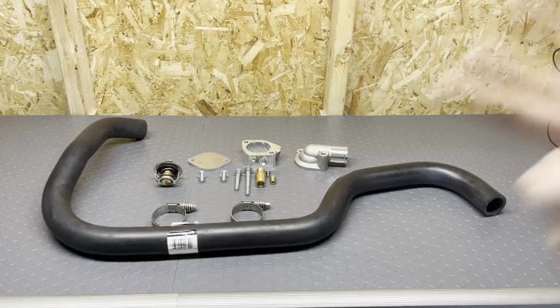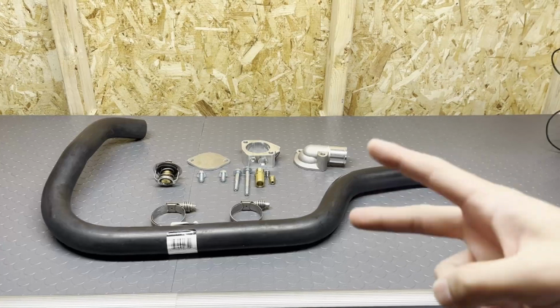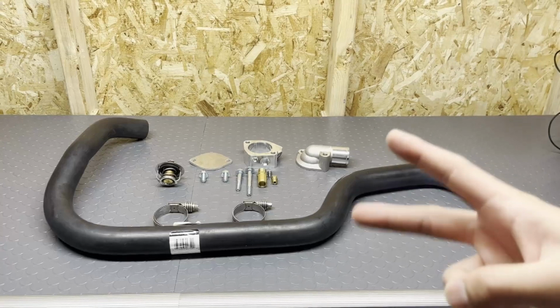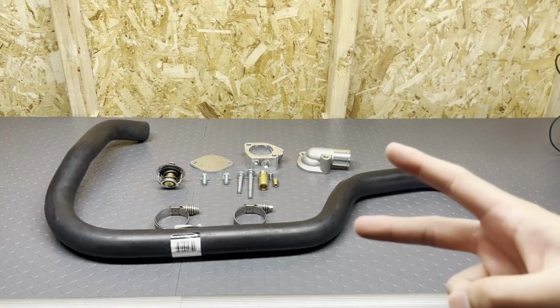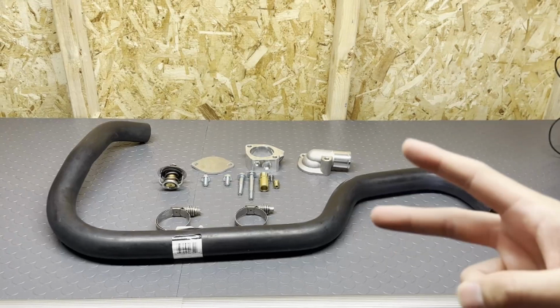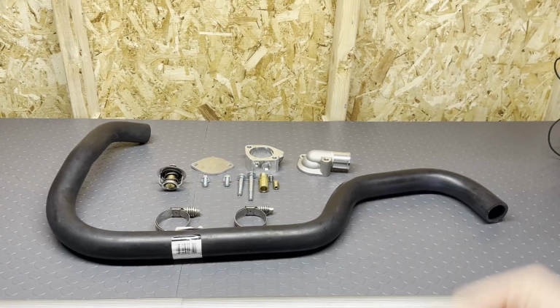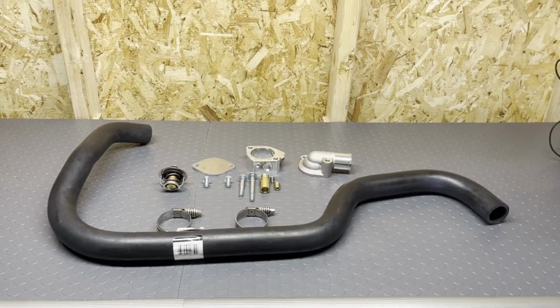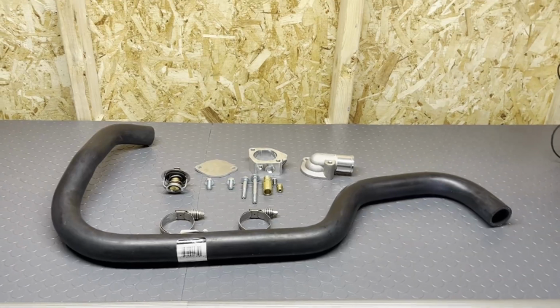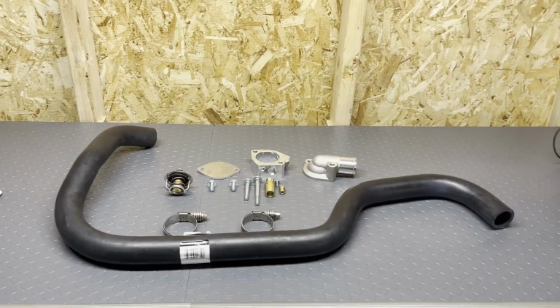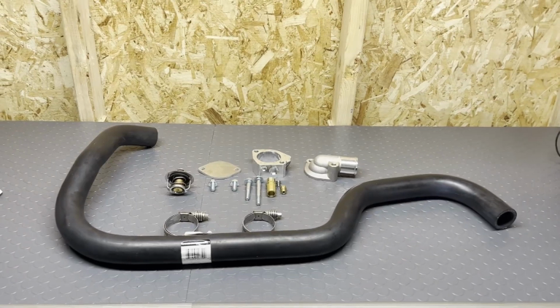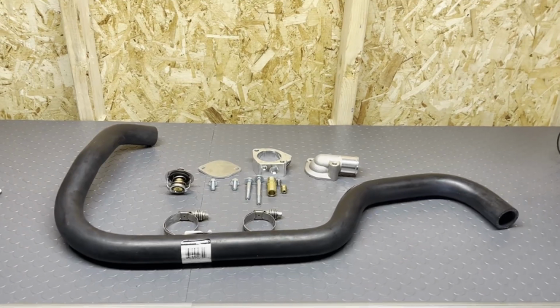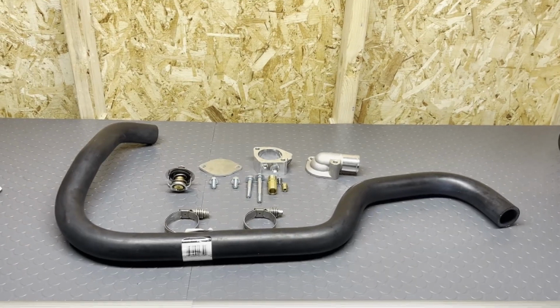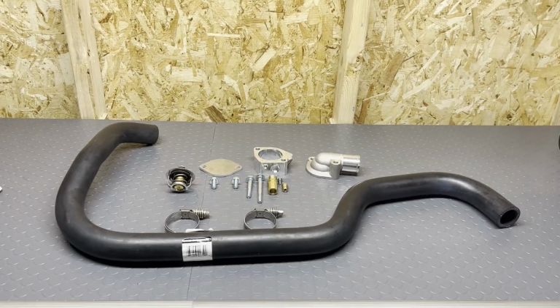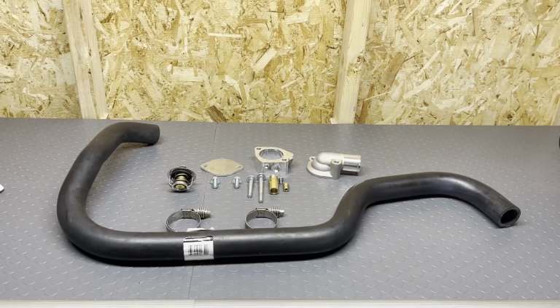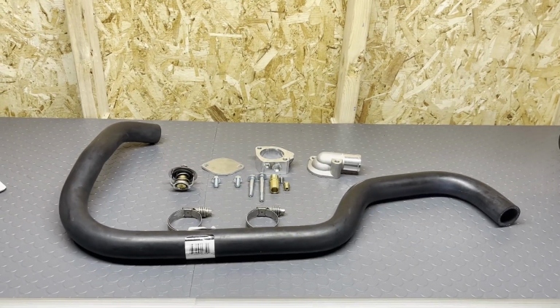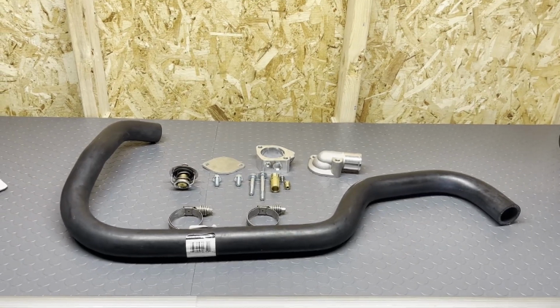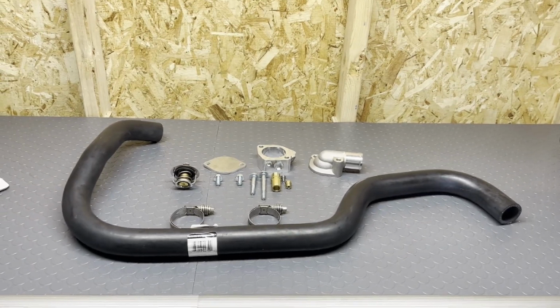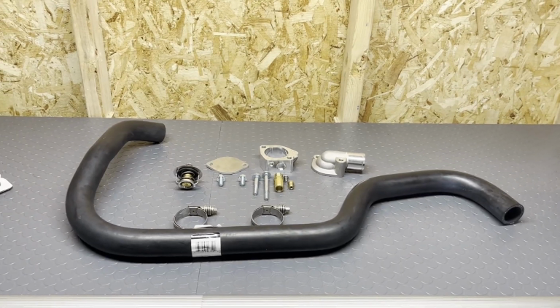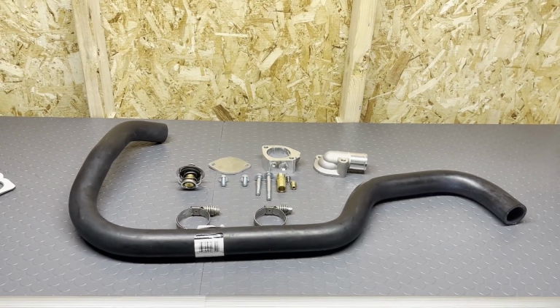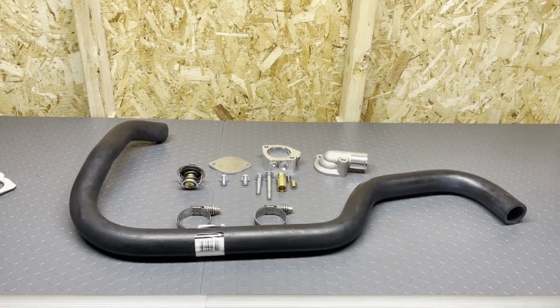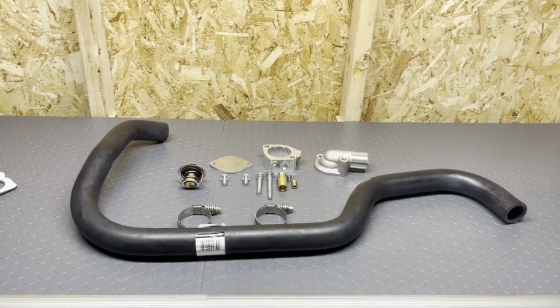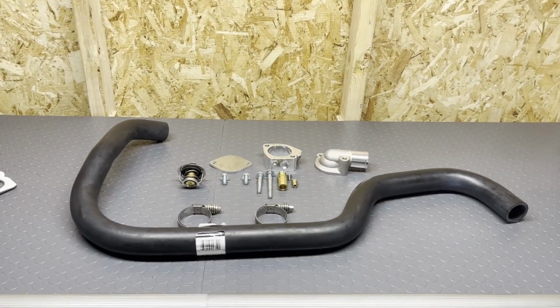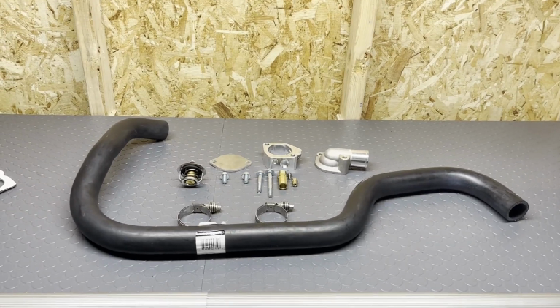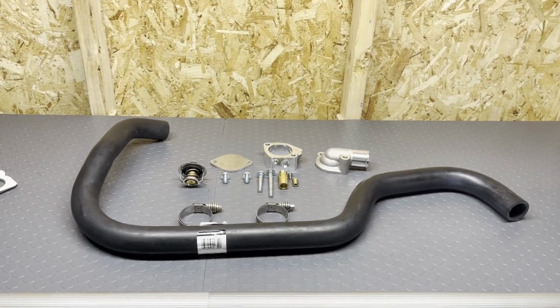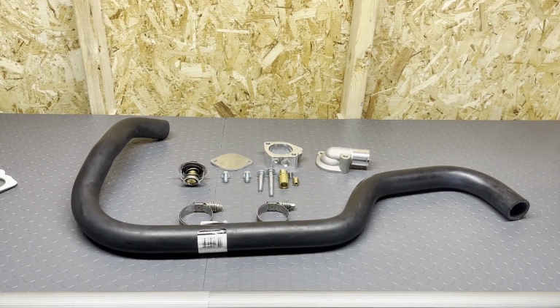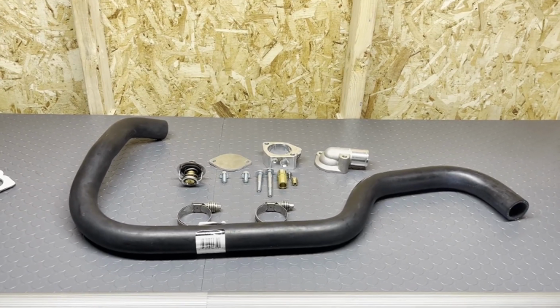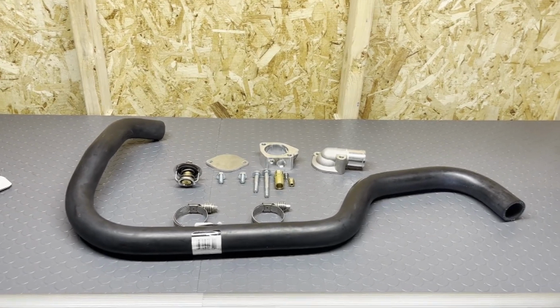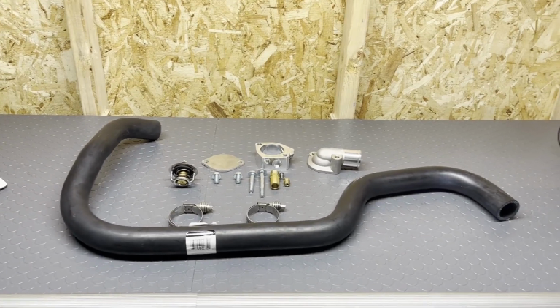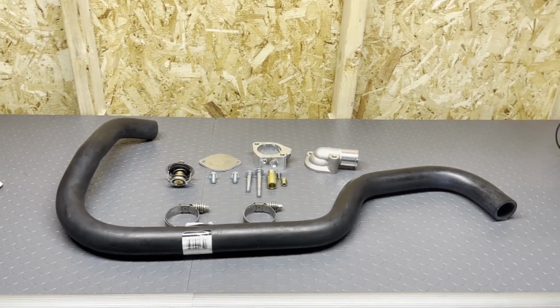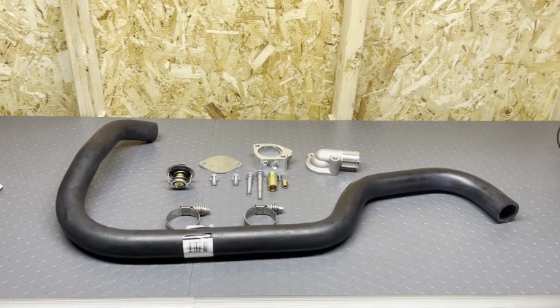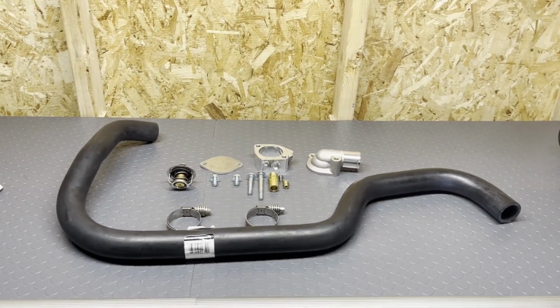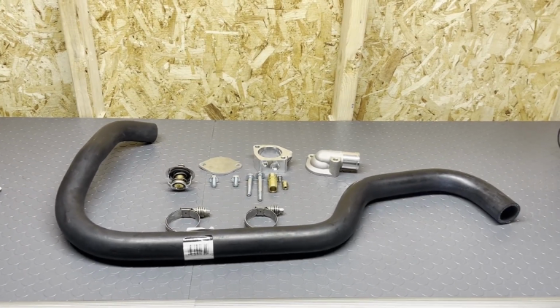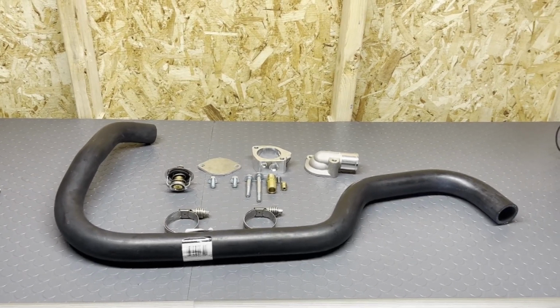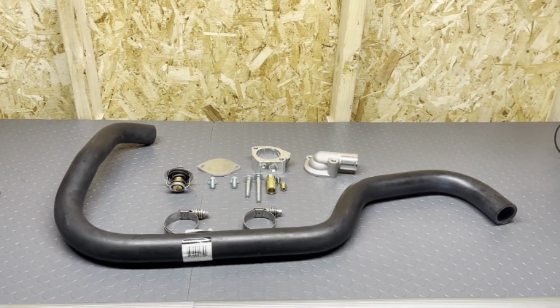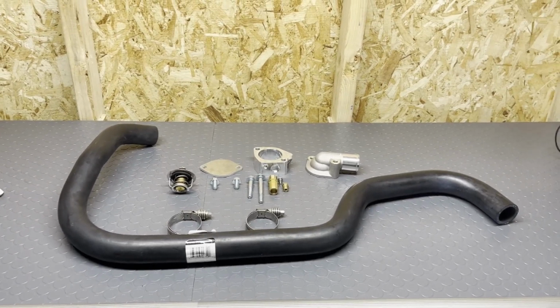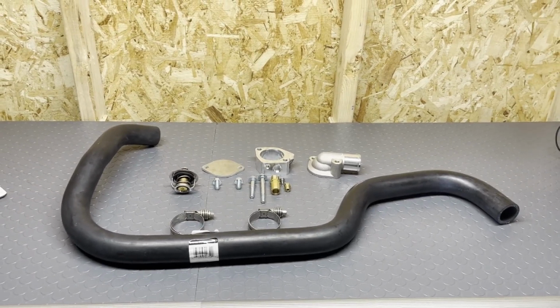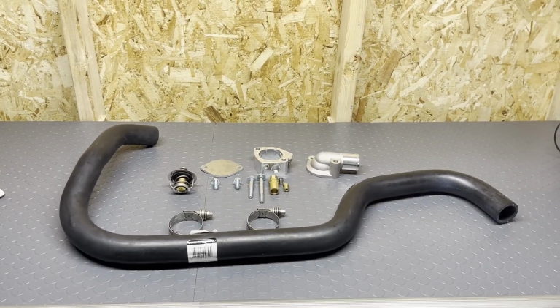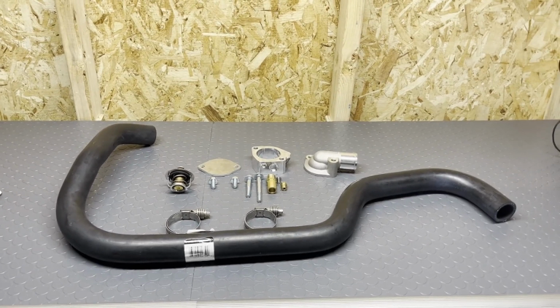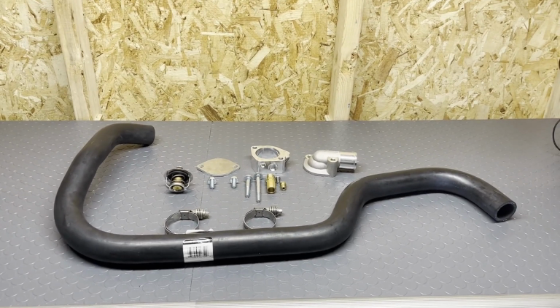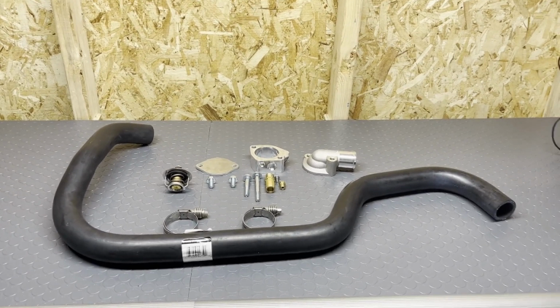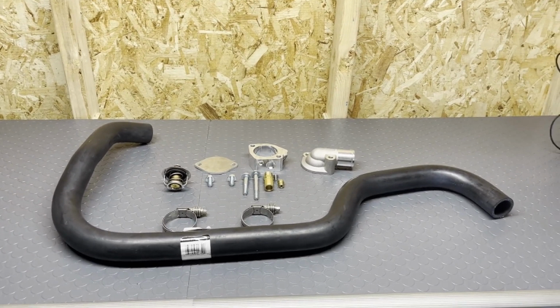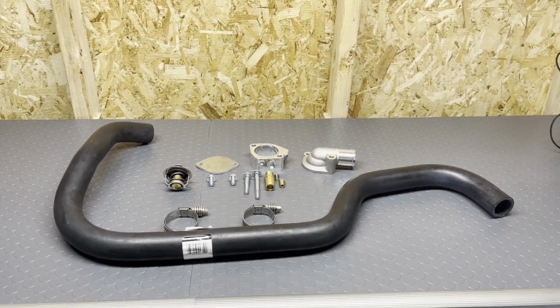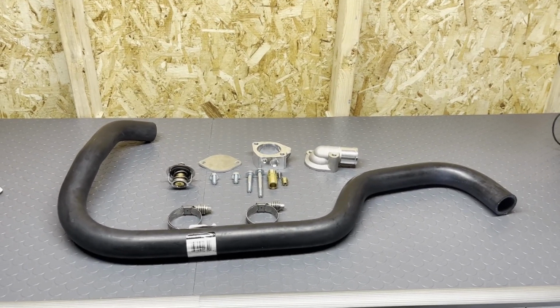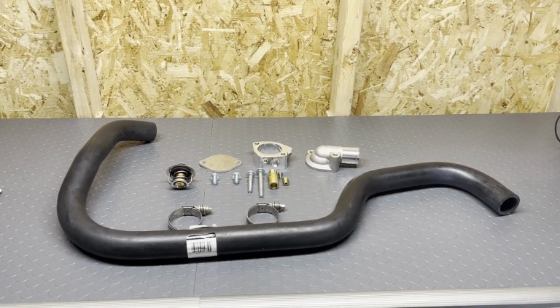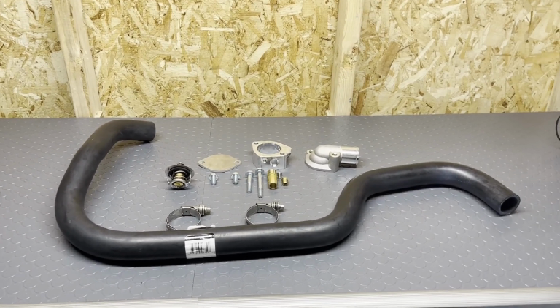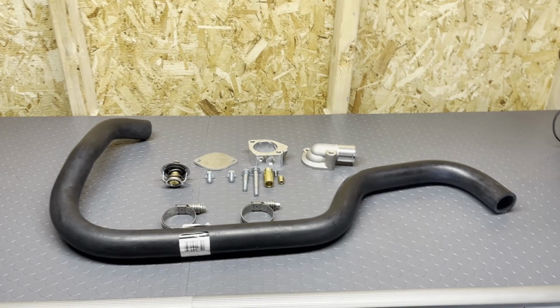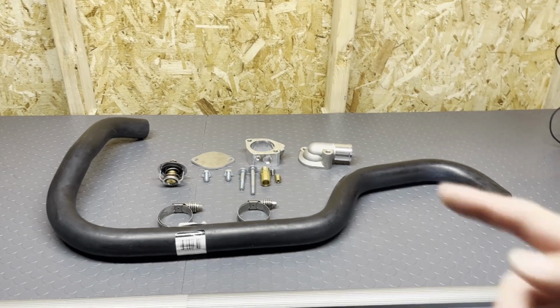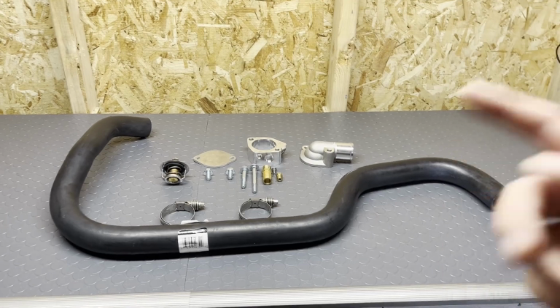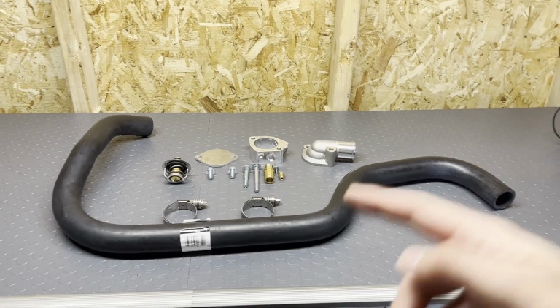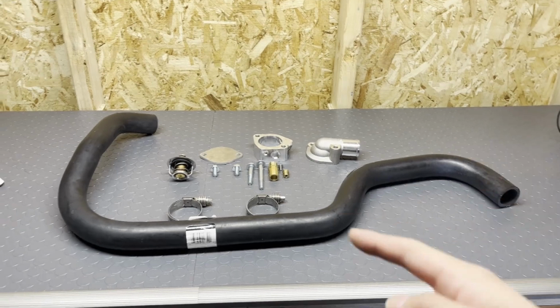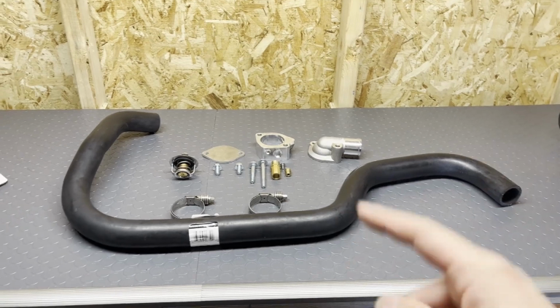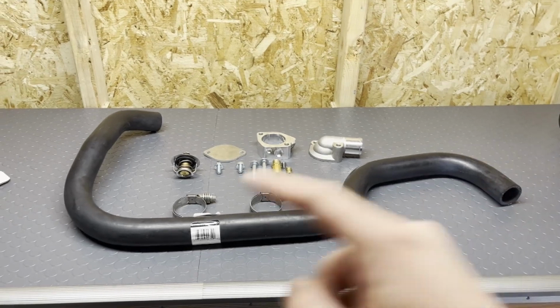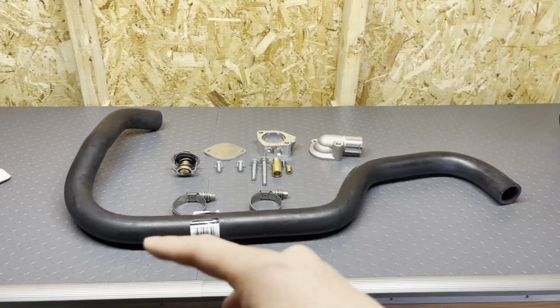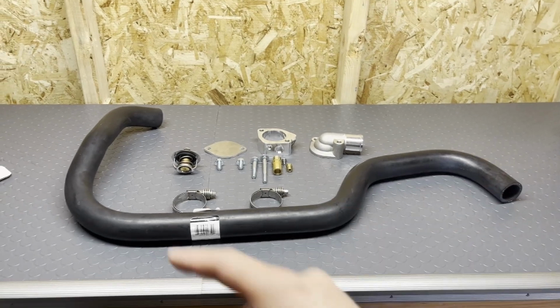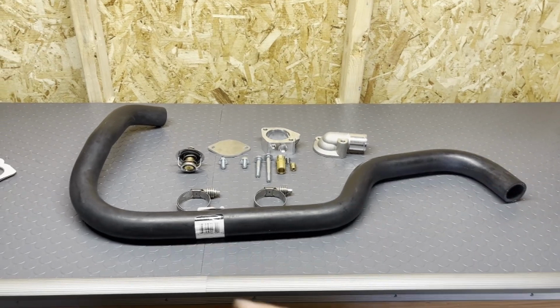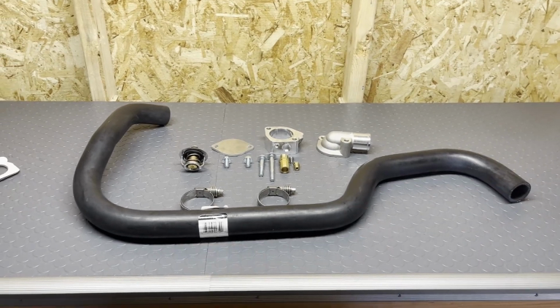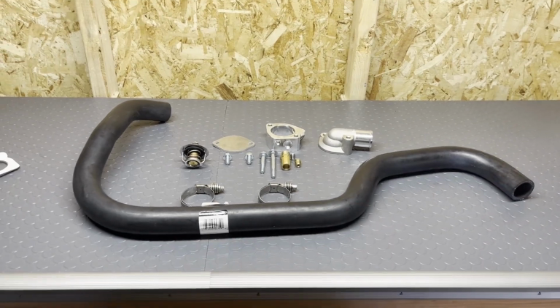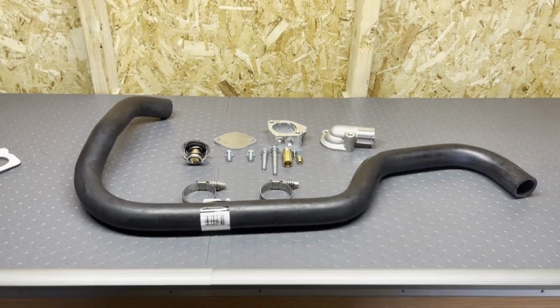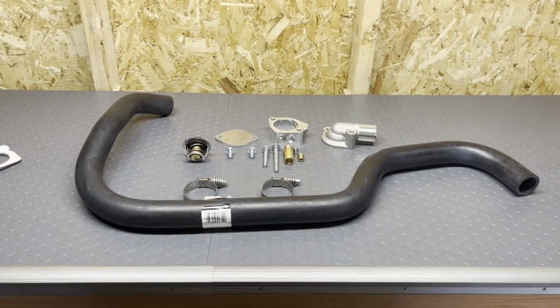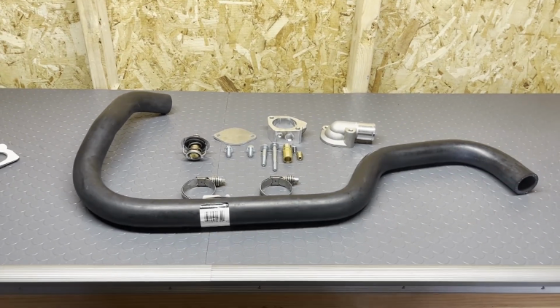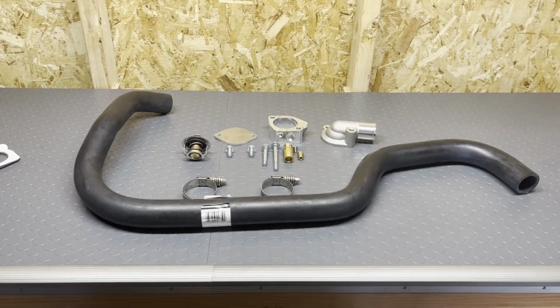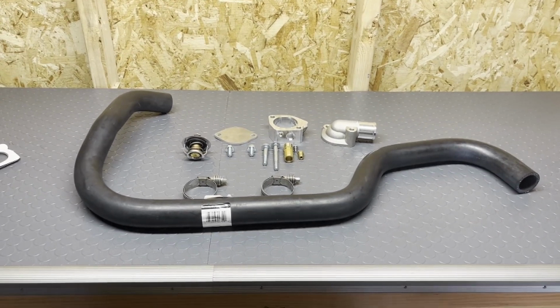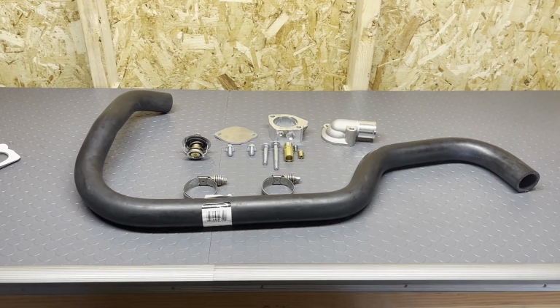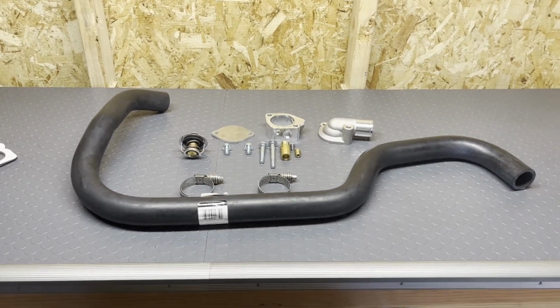What's up? It's Wils, back with more Miata Mods. Today we're going to be finishing up the cooling system by installing a coolant reroute.